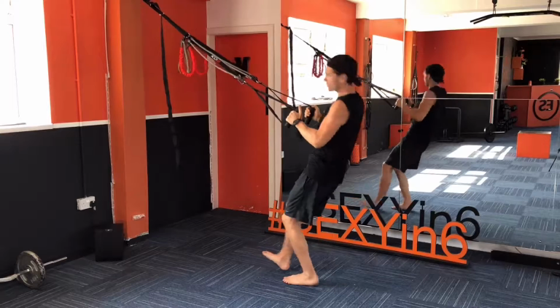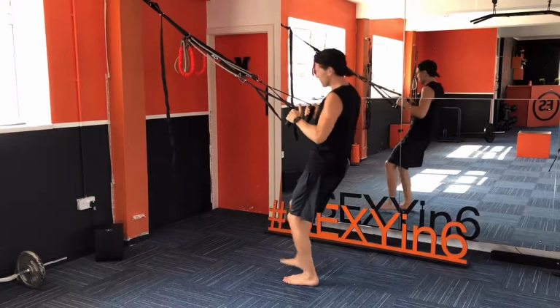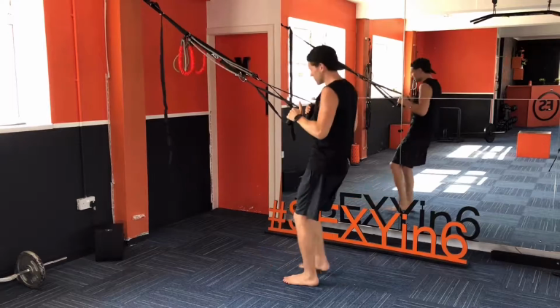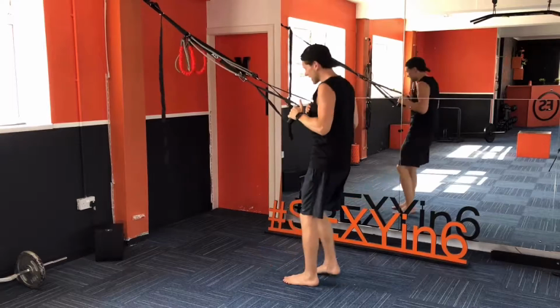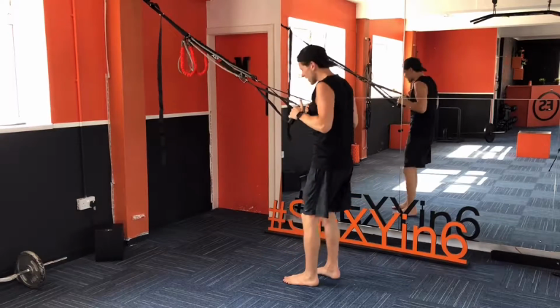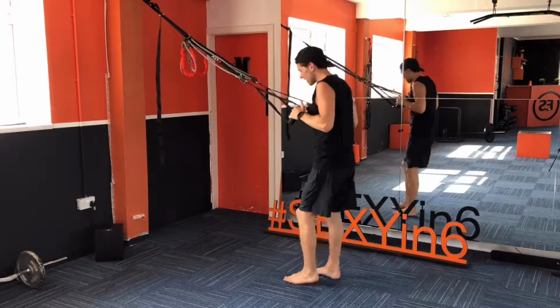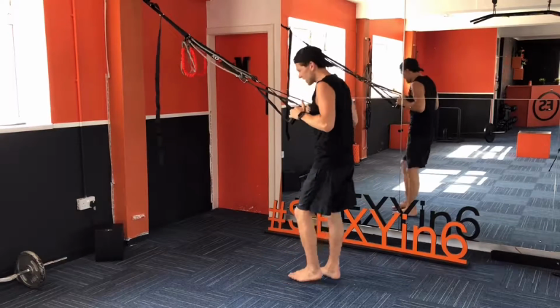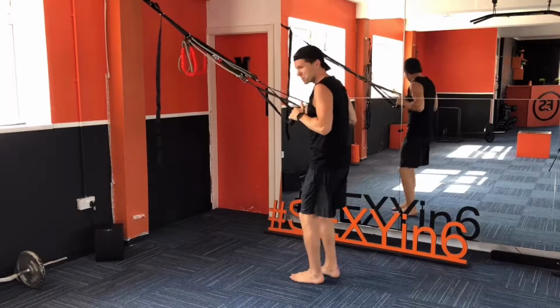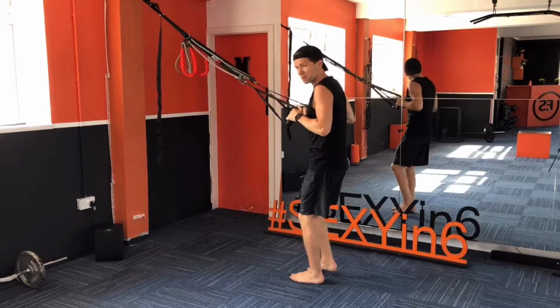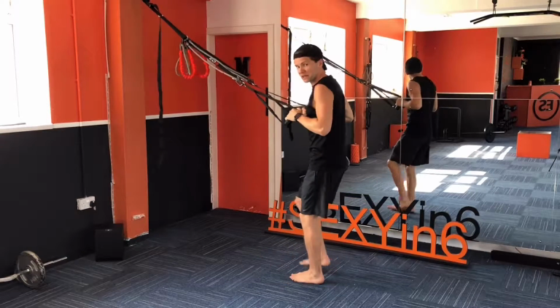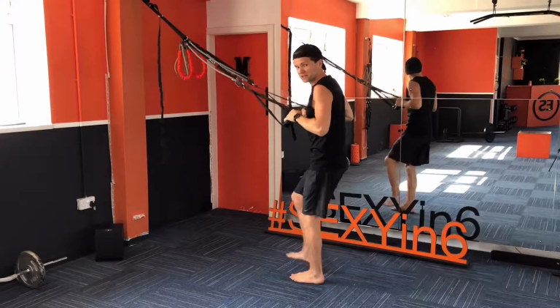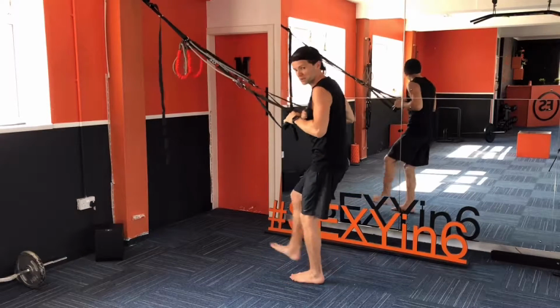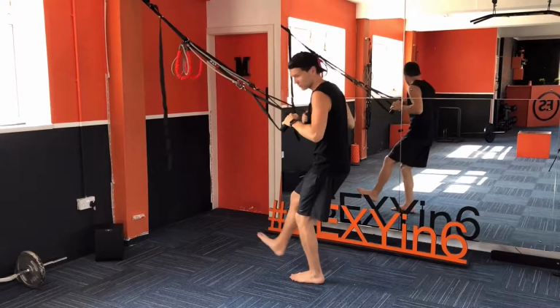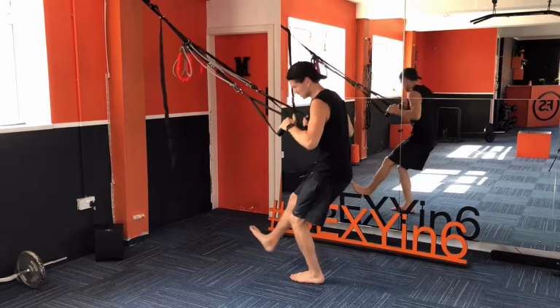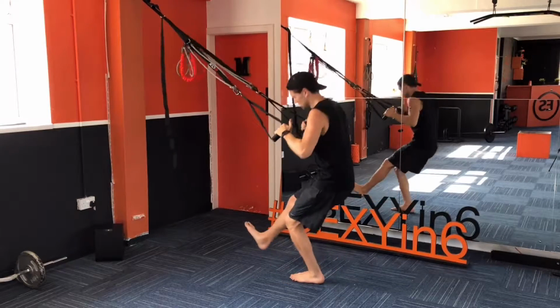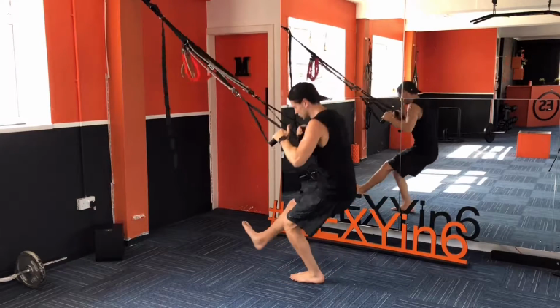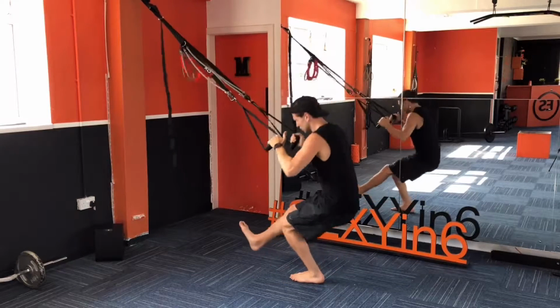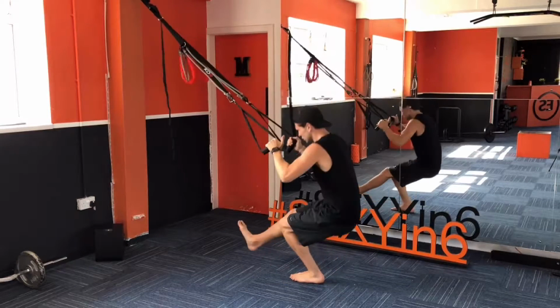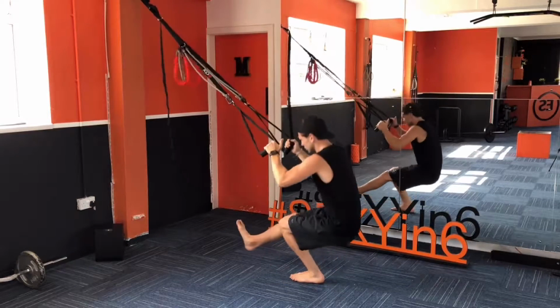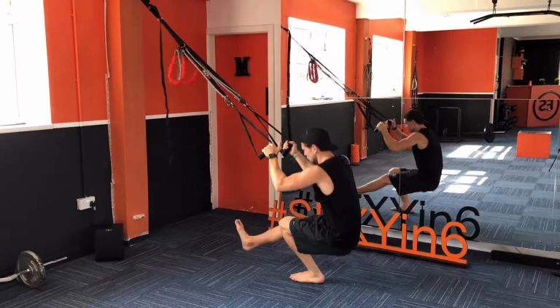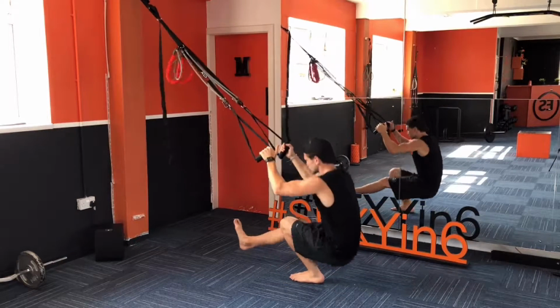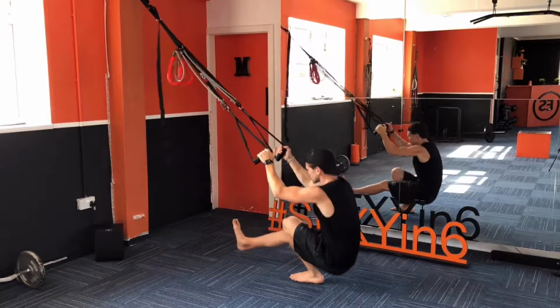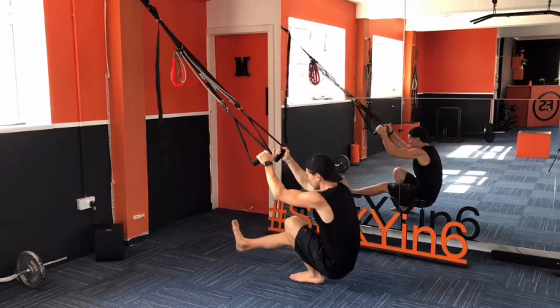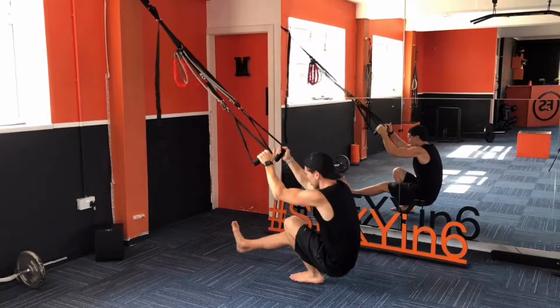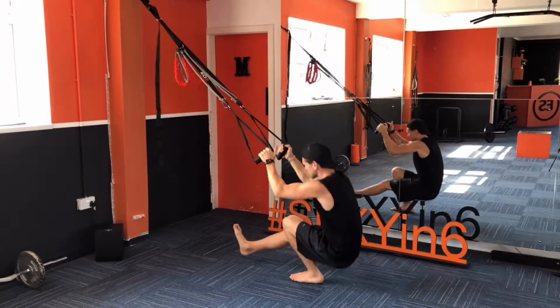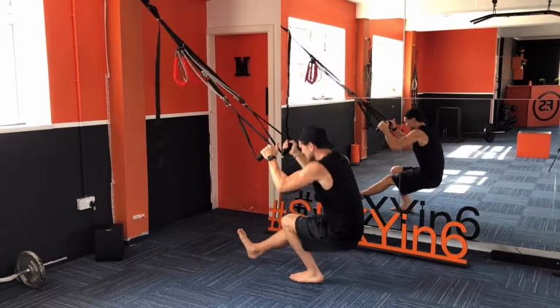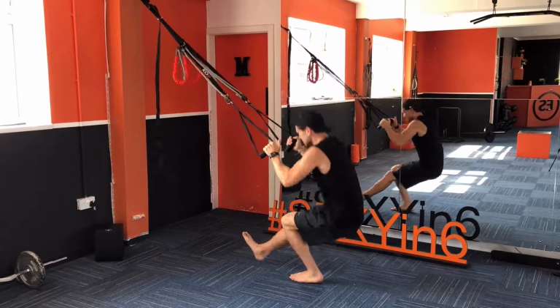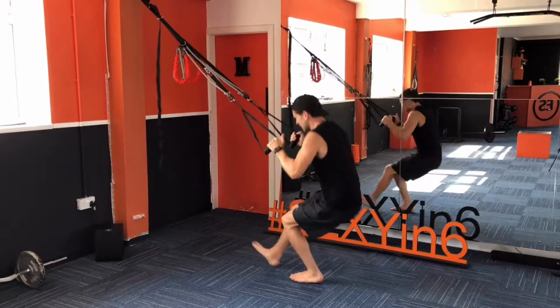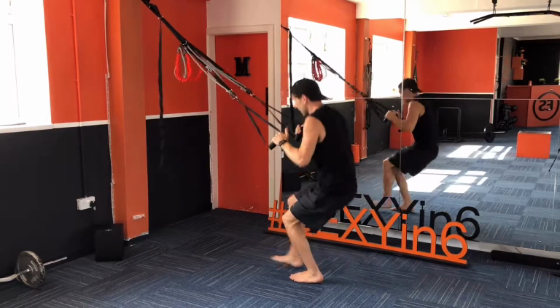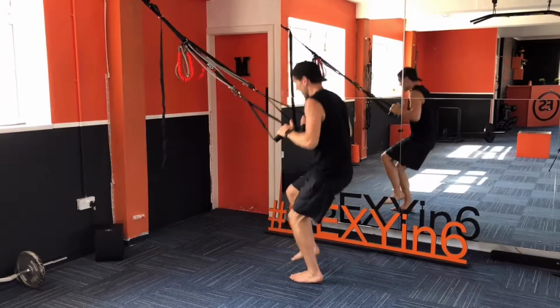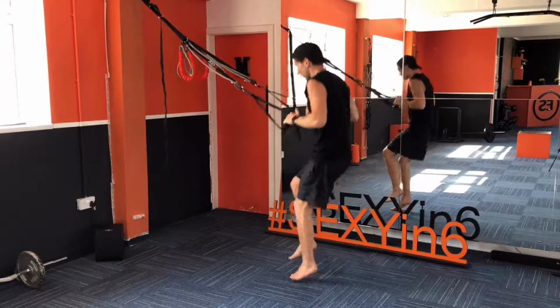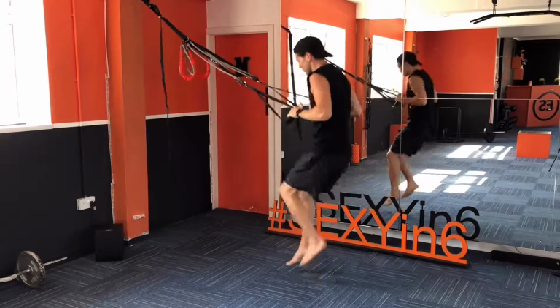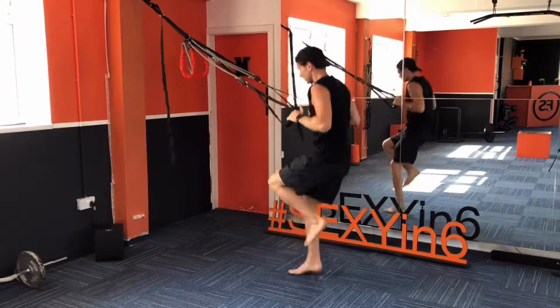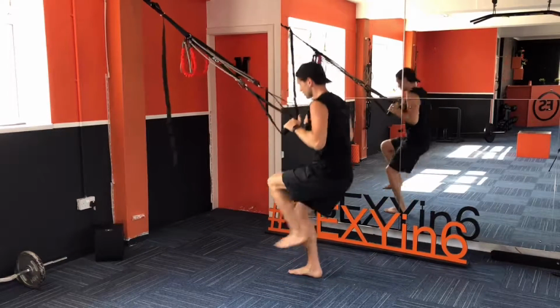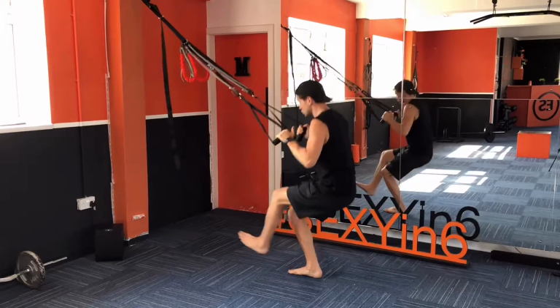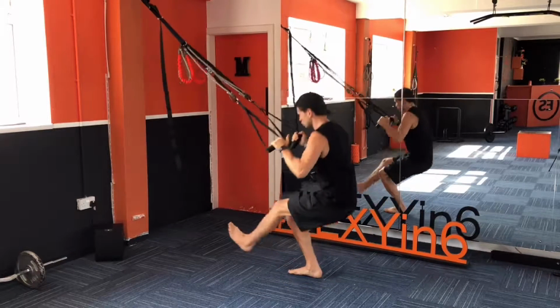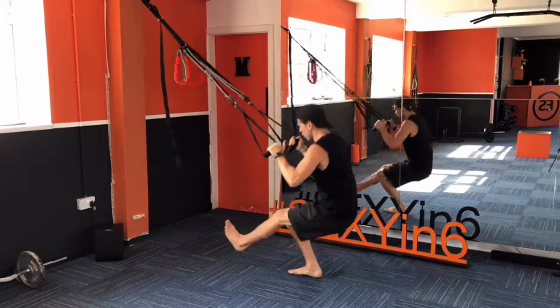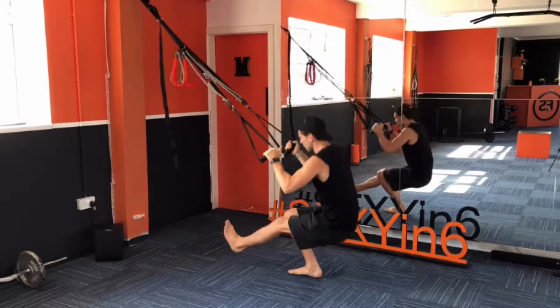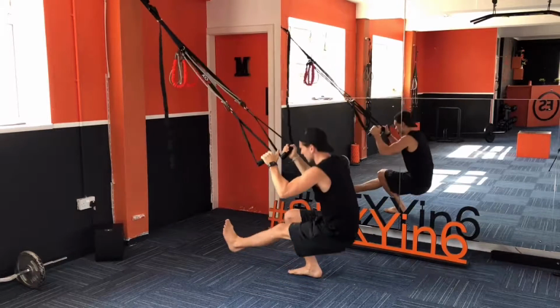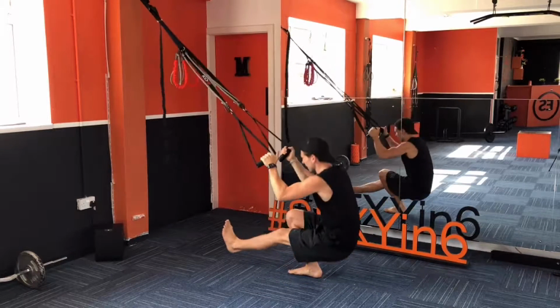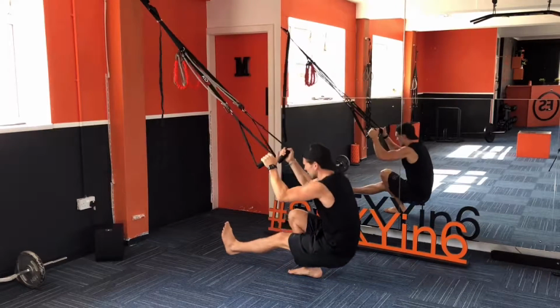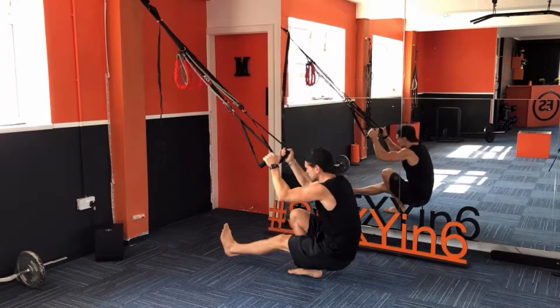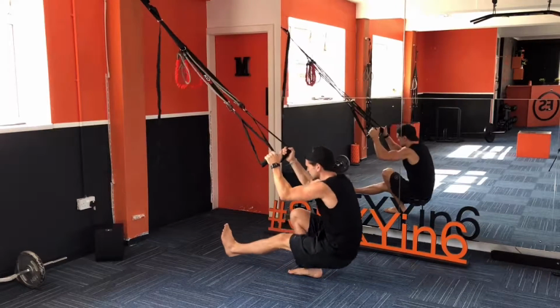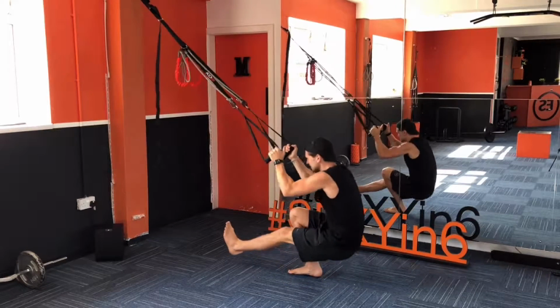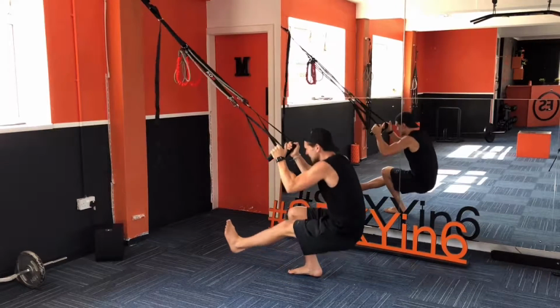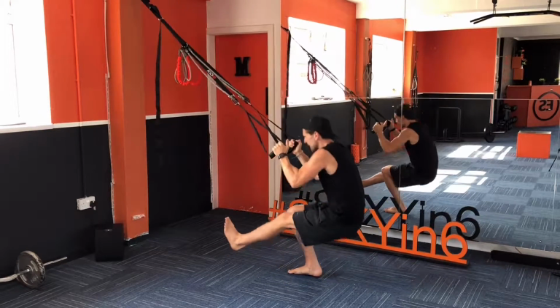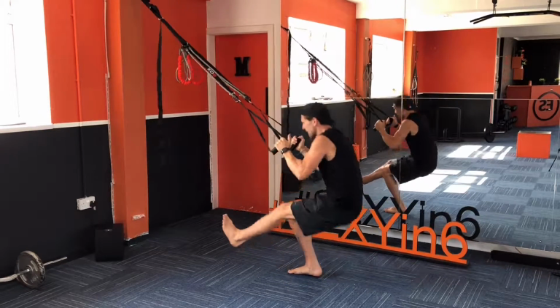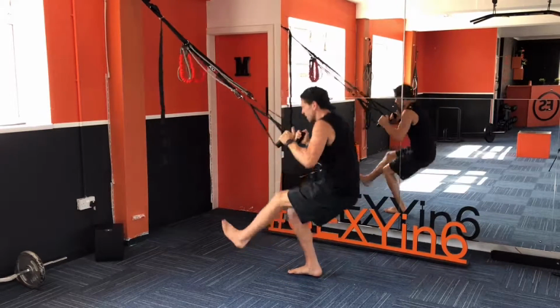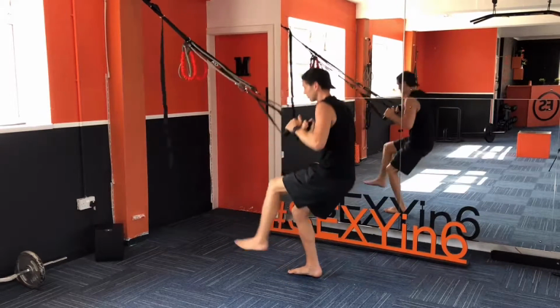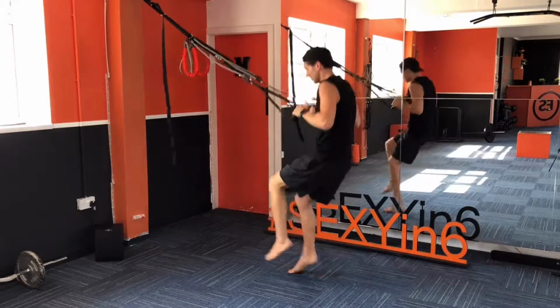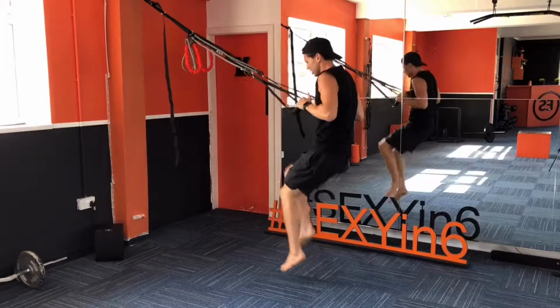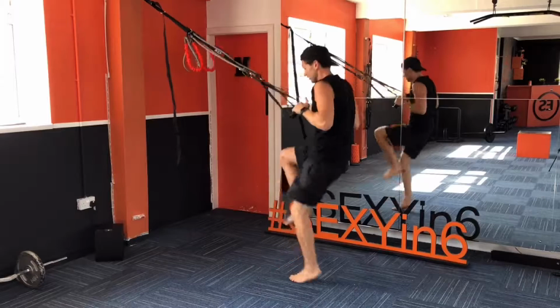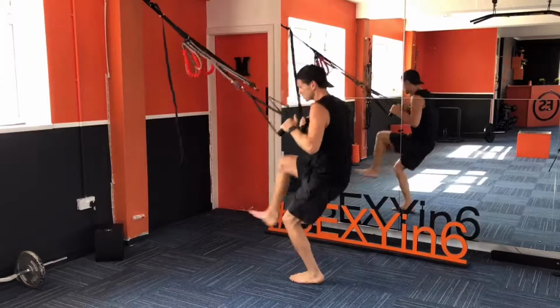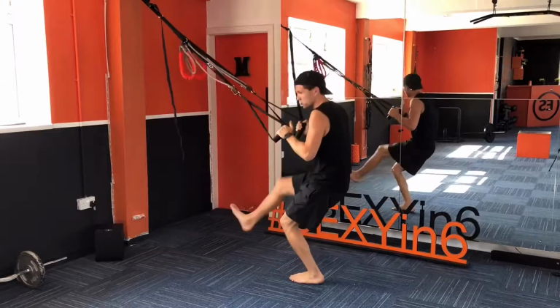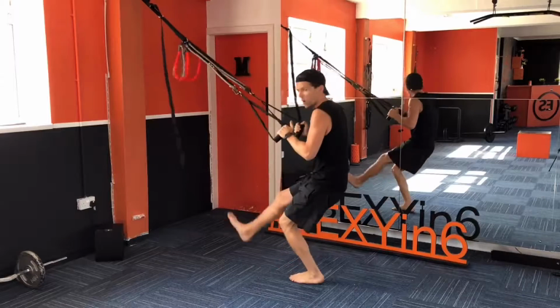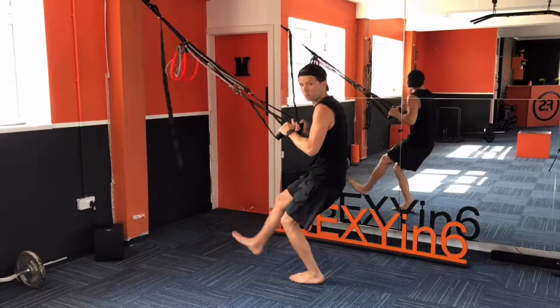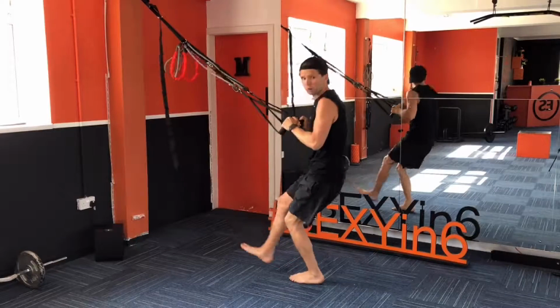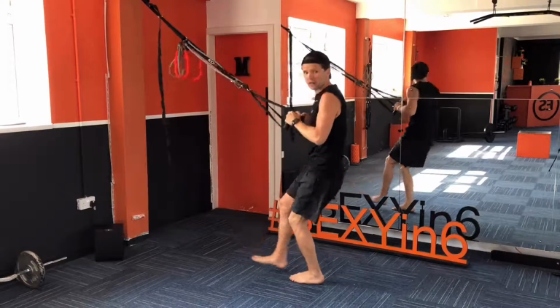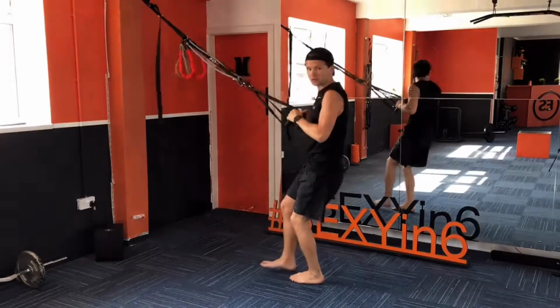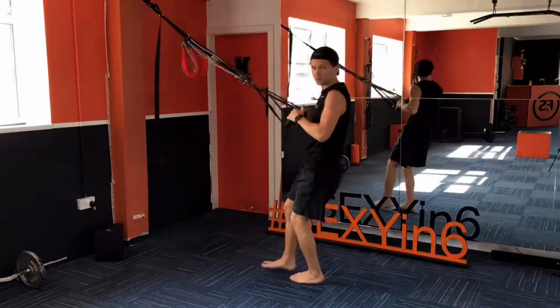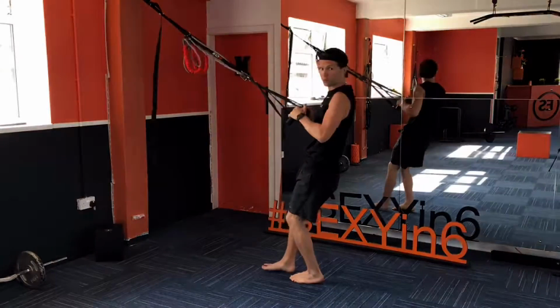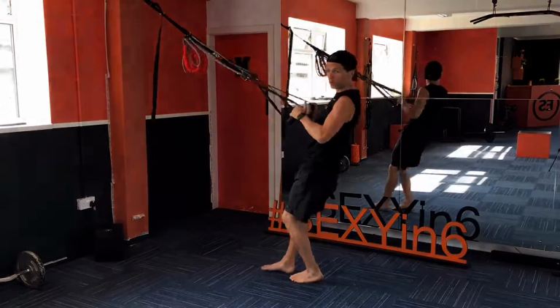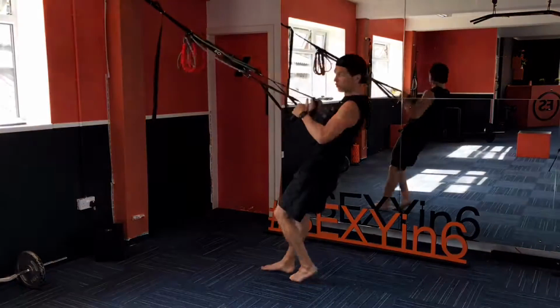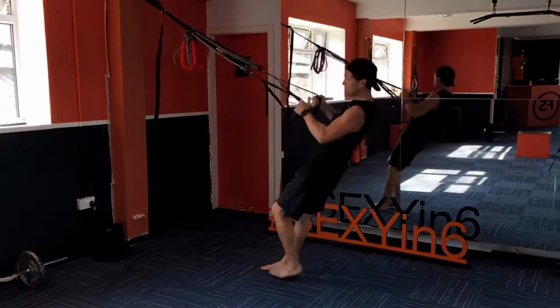Then from there, pistol squats down, swap legs down, swap legs up and up.